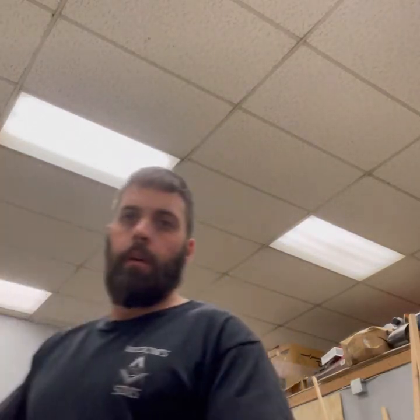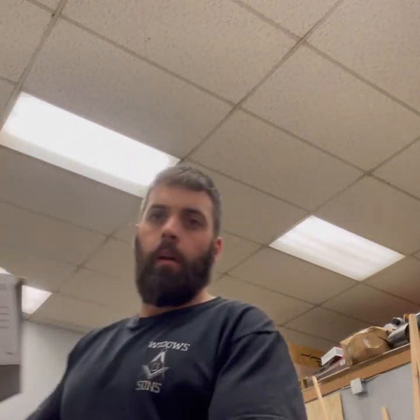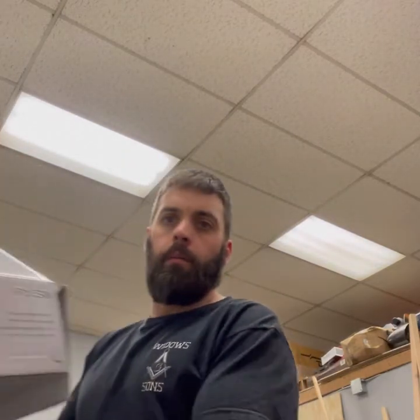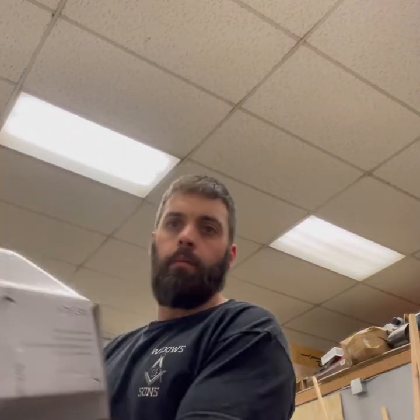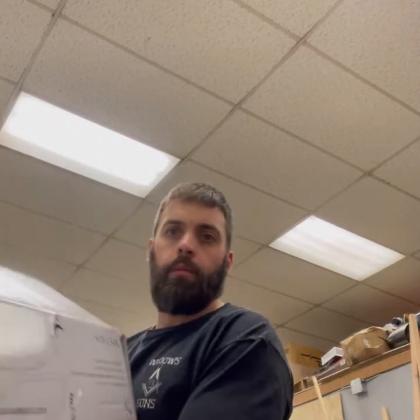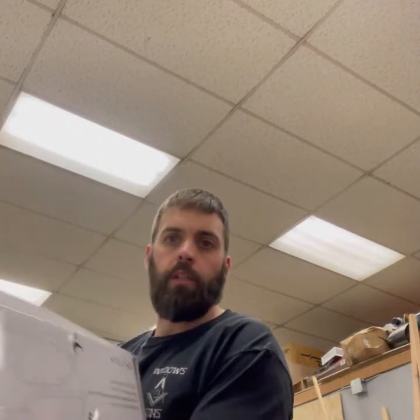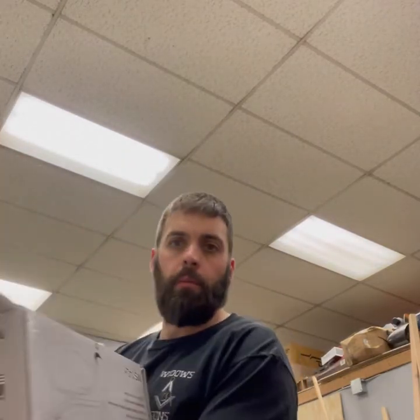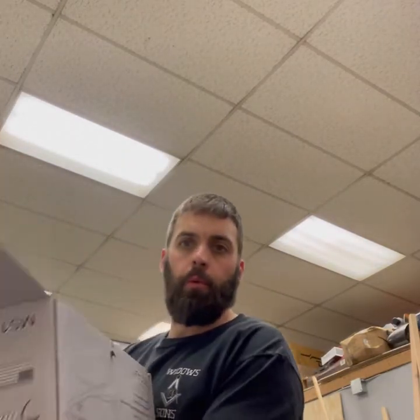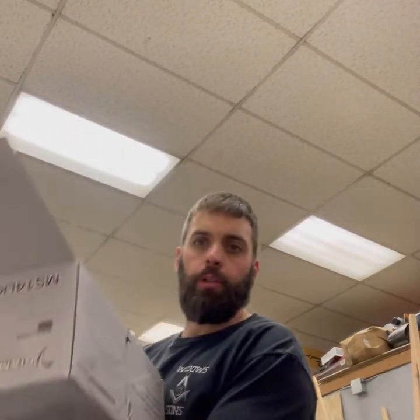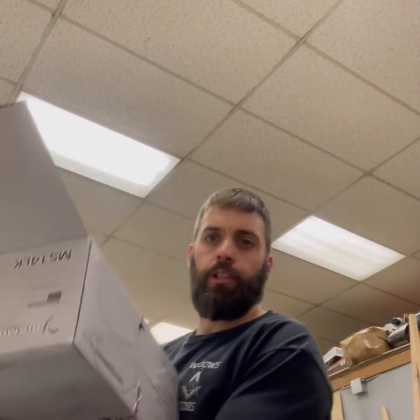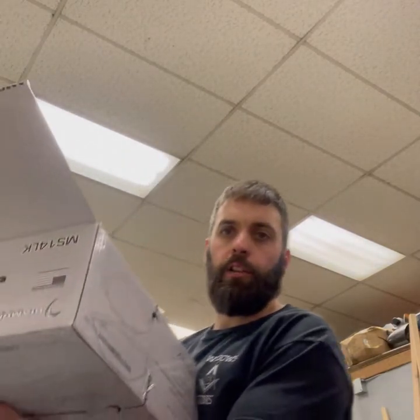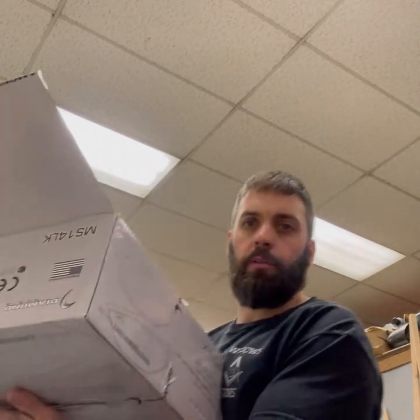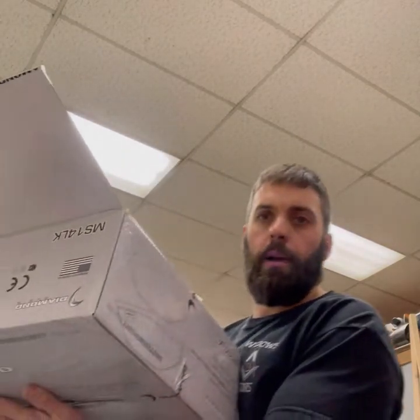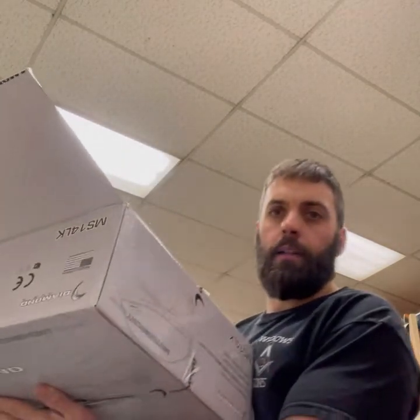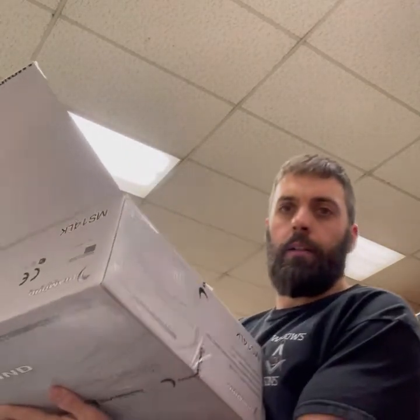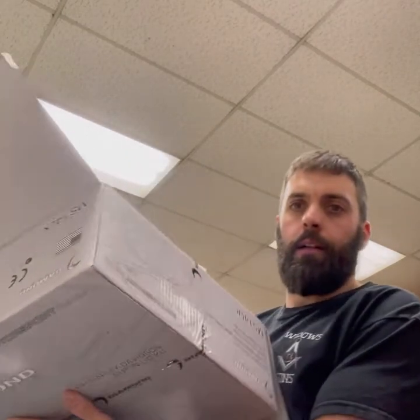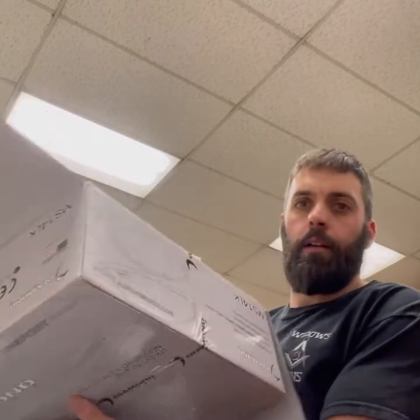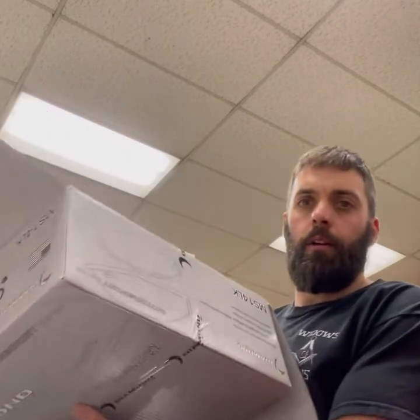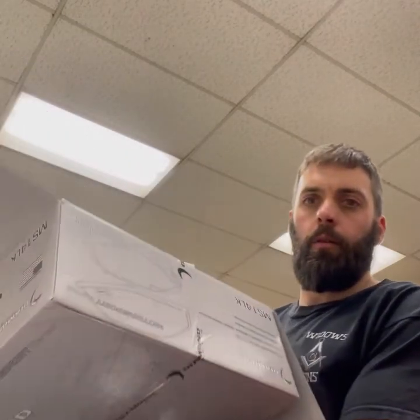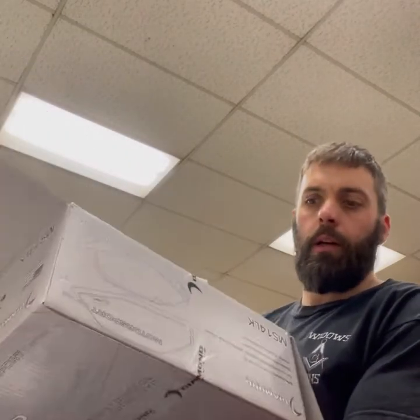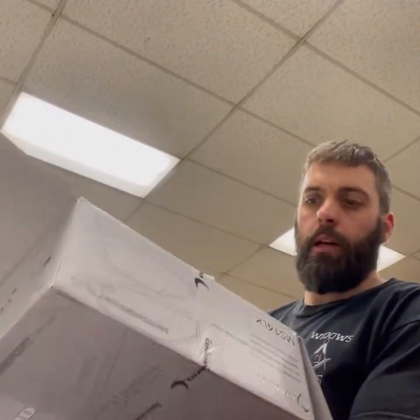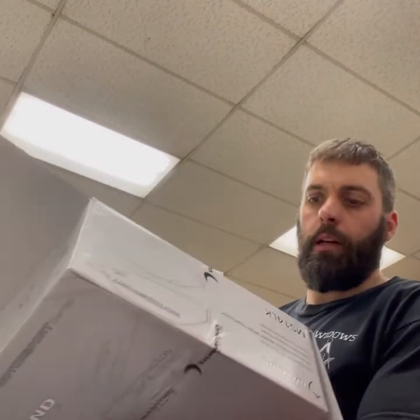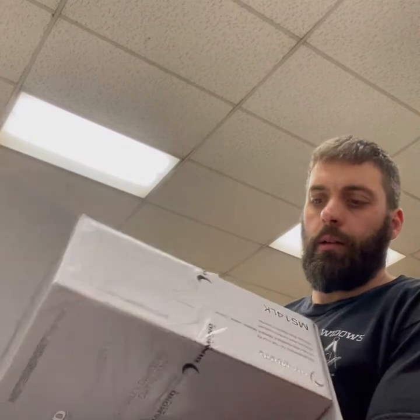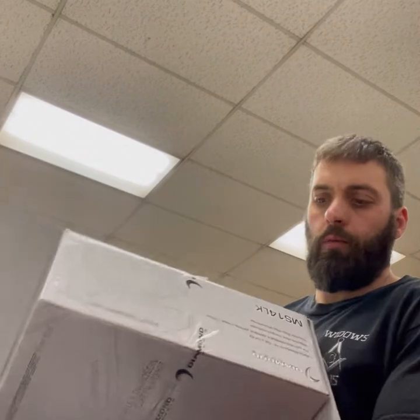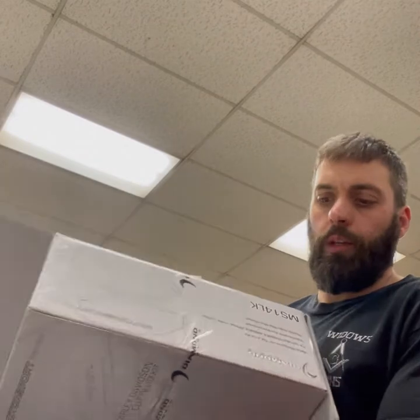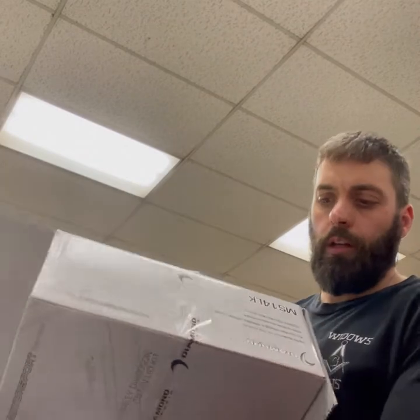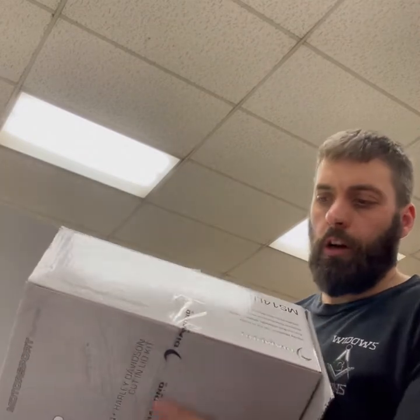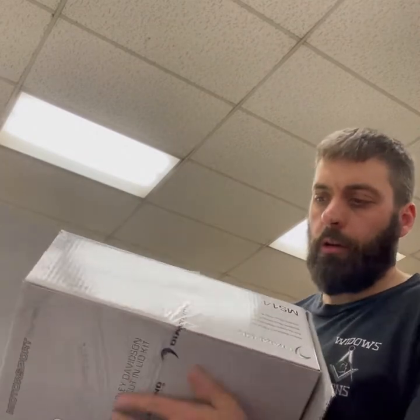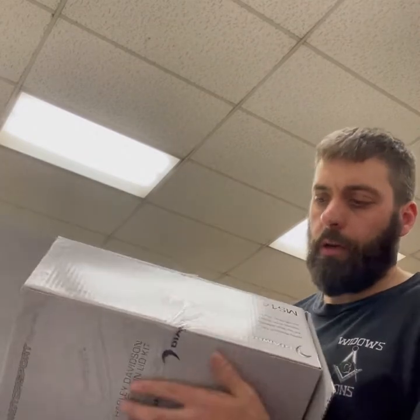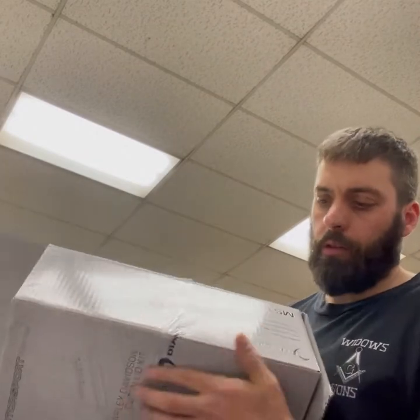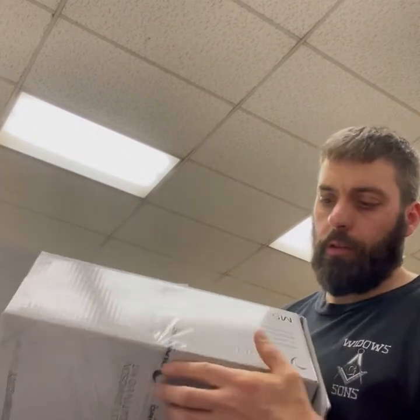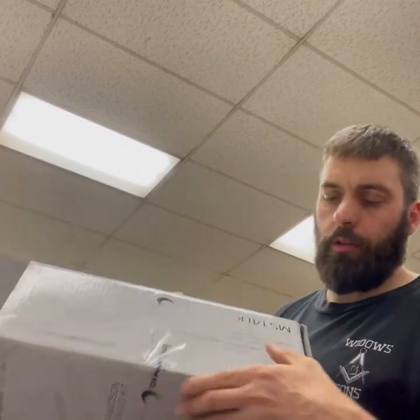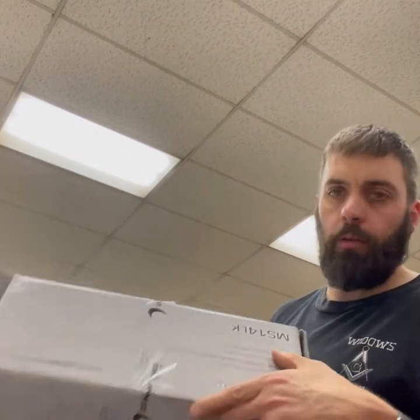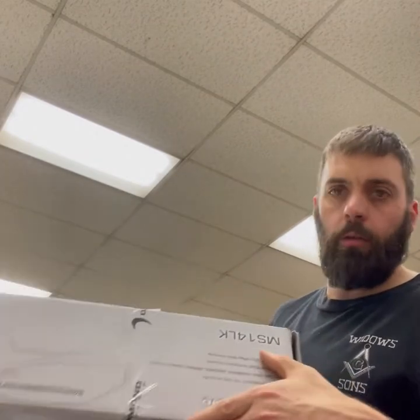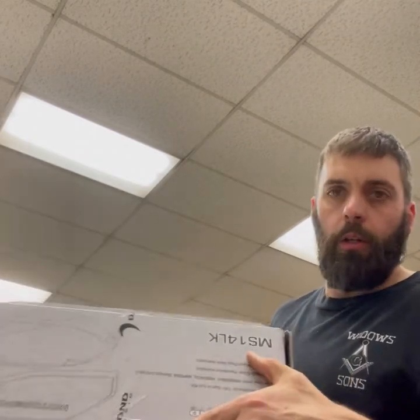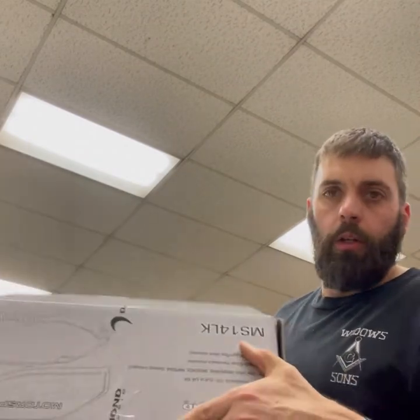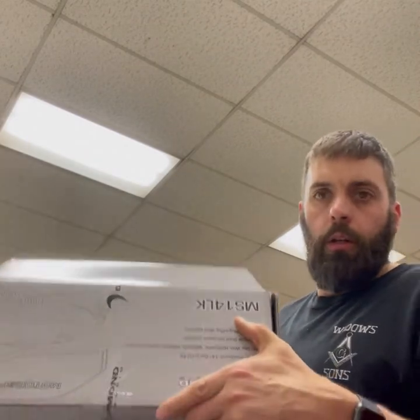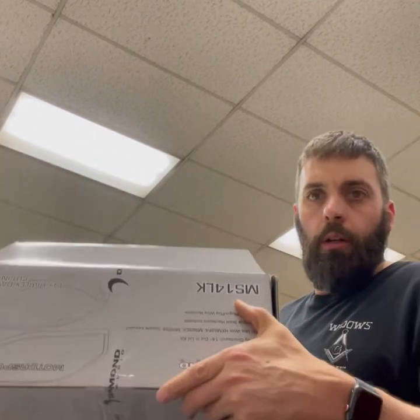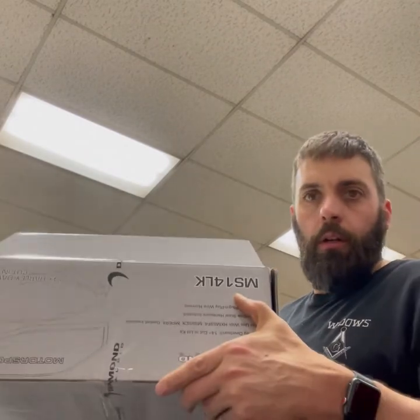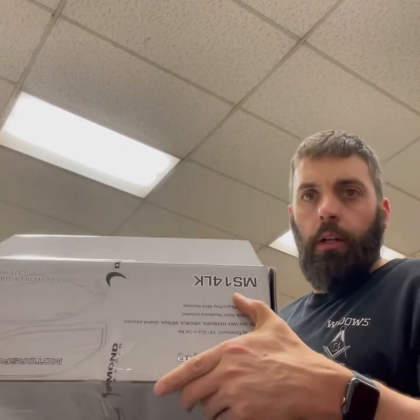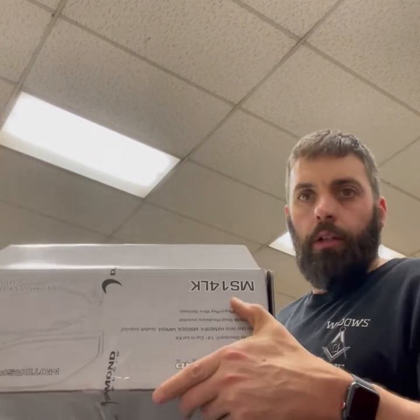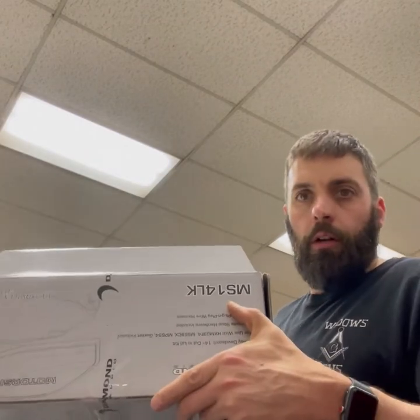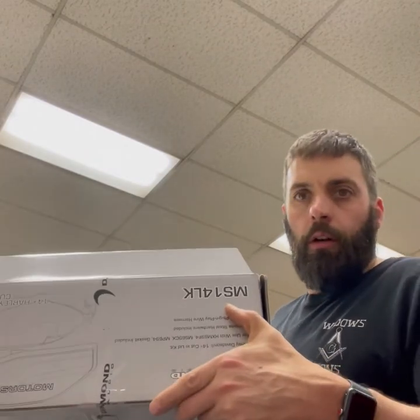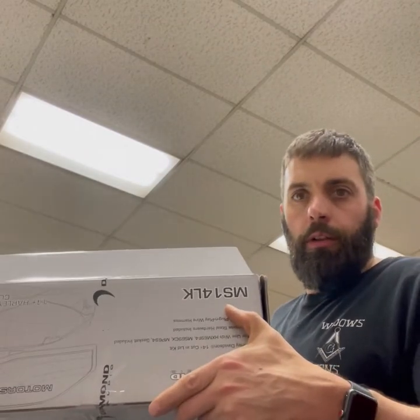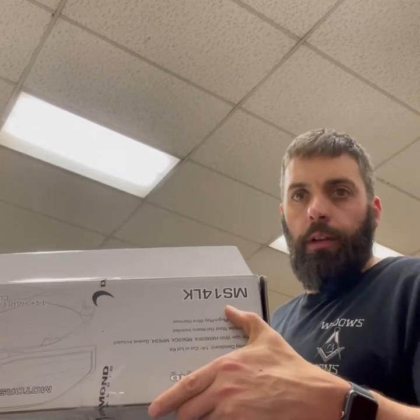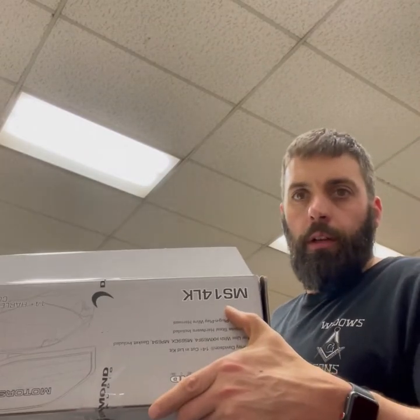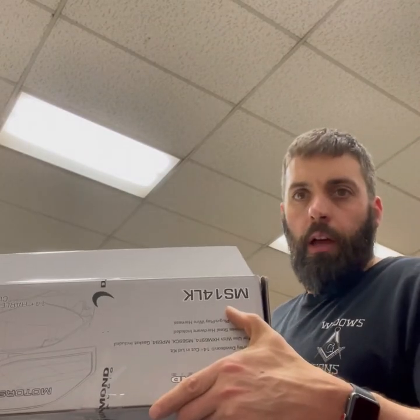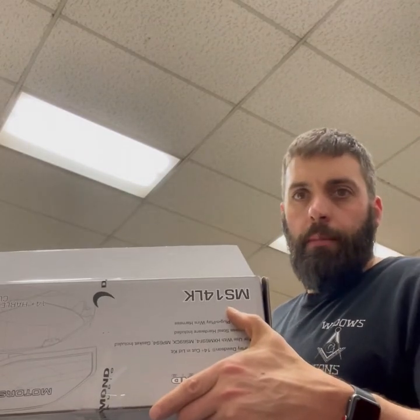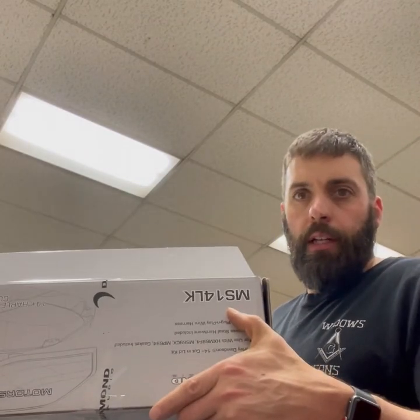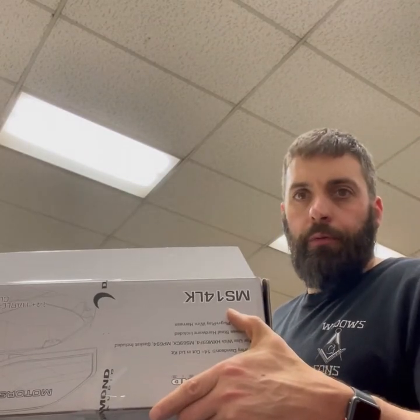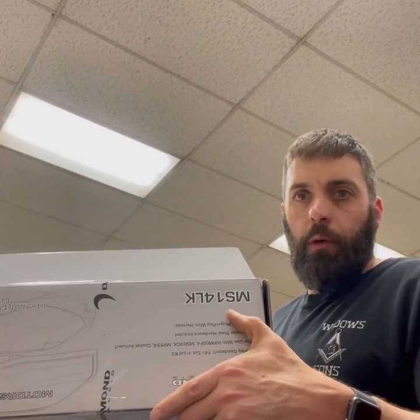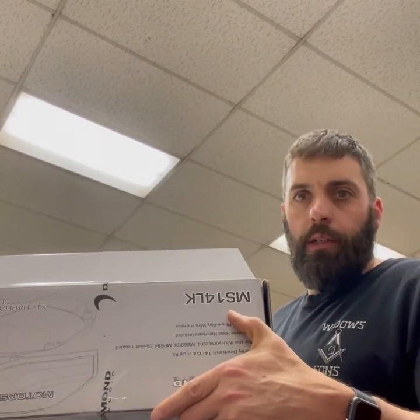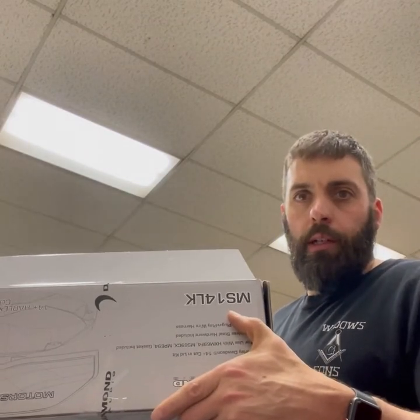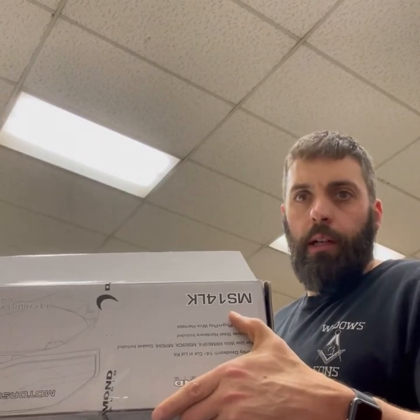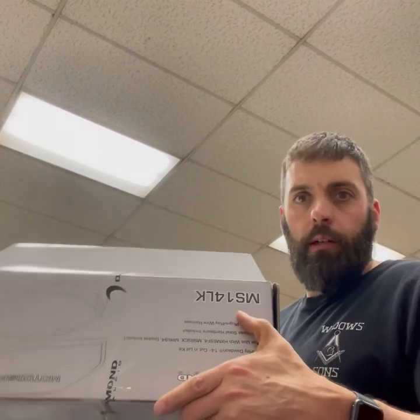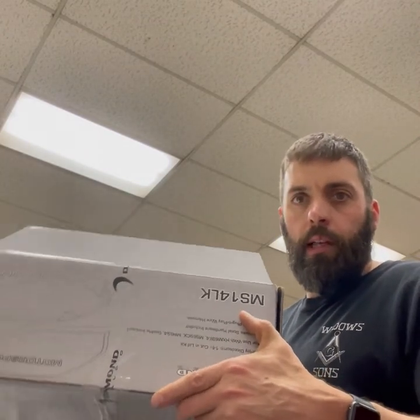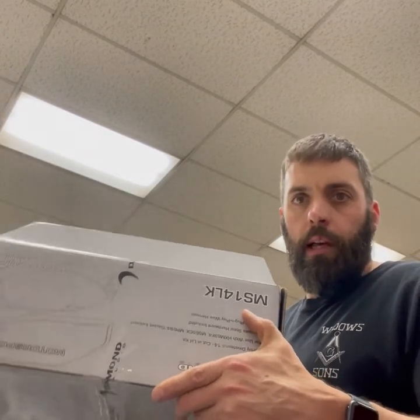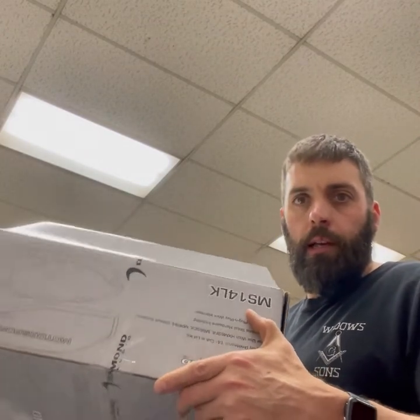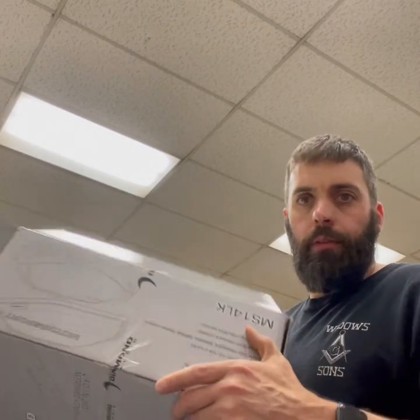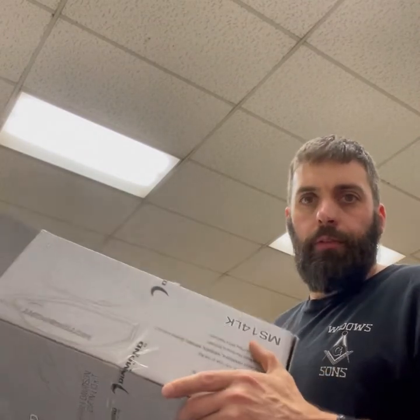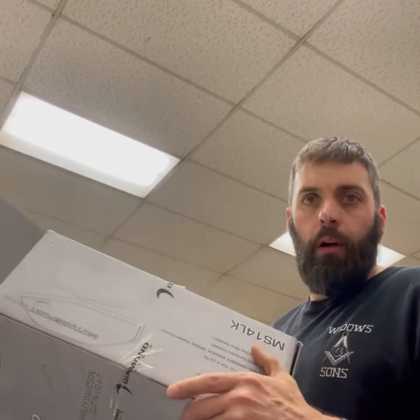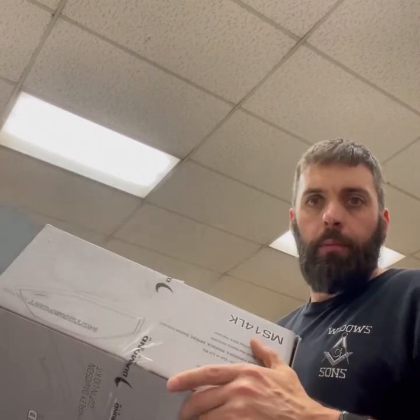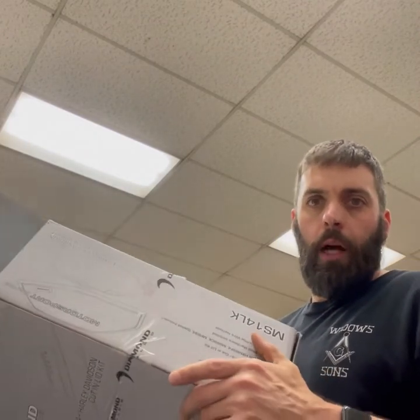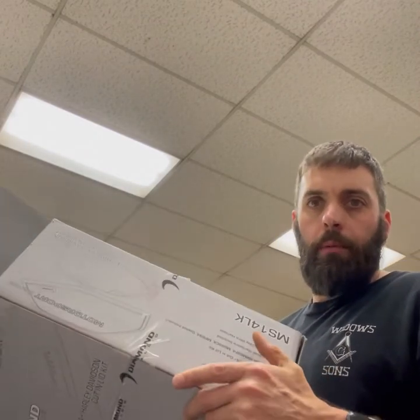Hi everyone, James from Rack Audio and we are about to install the MS-14LK from Diamond.